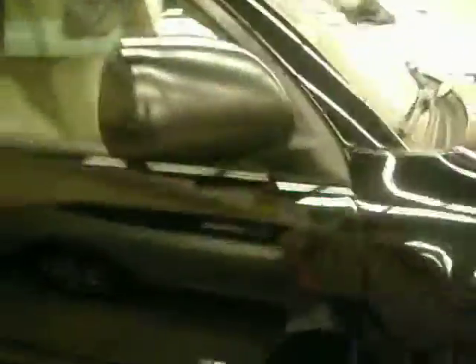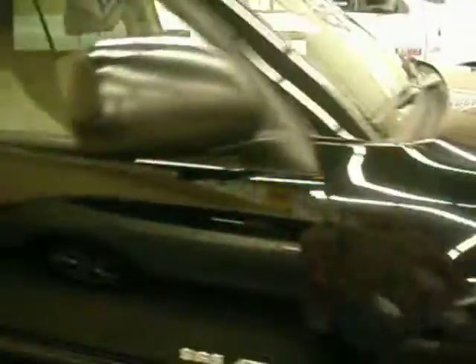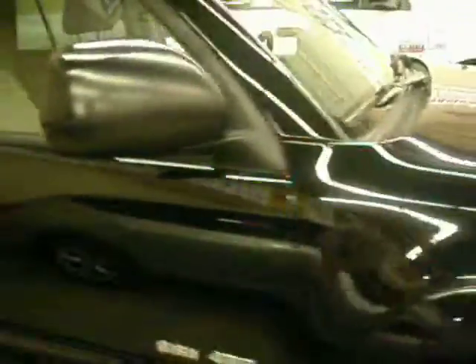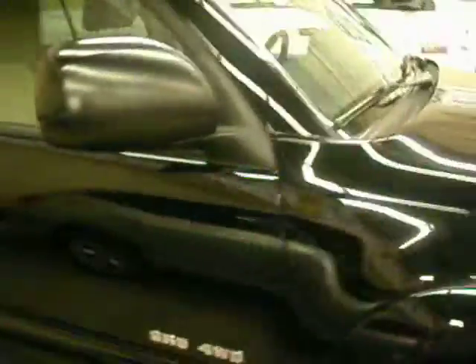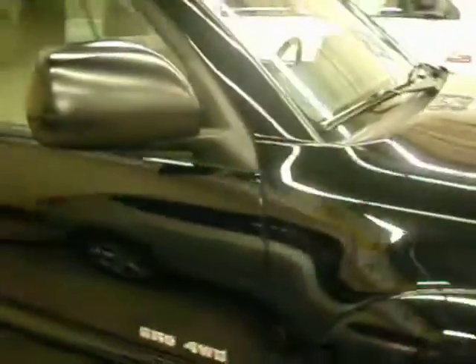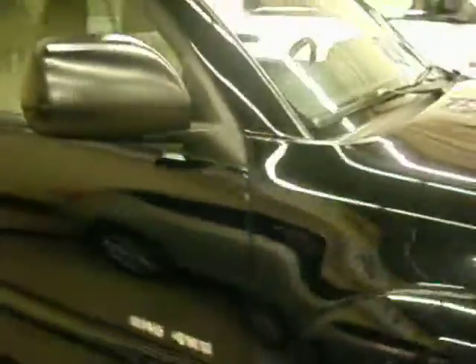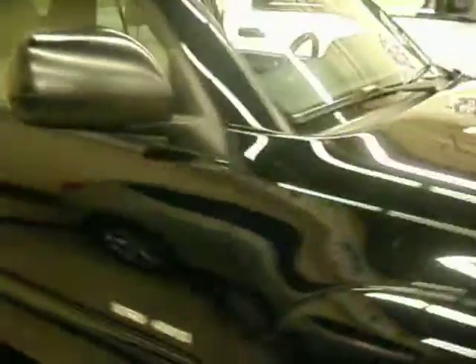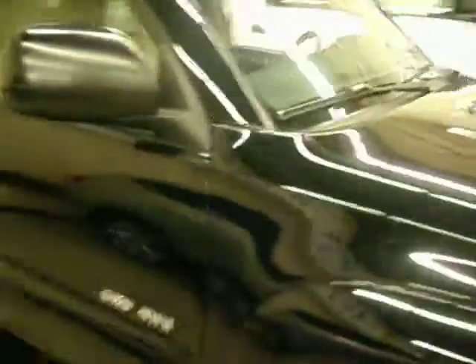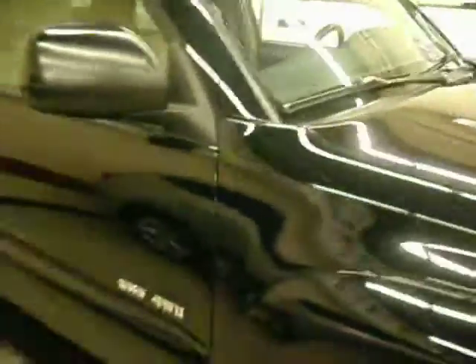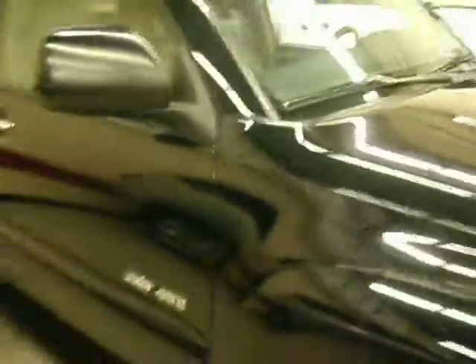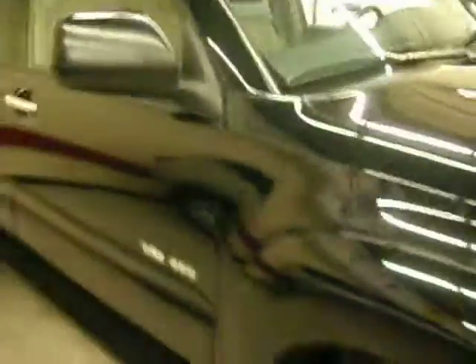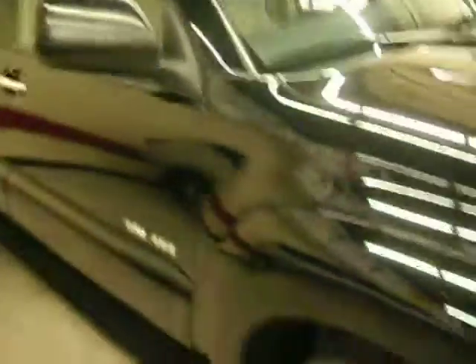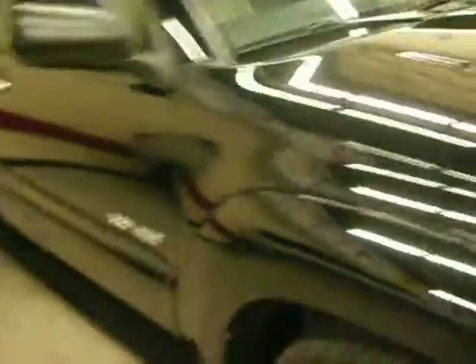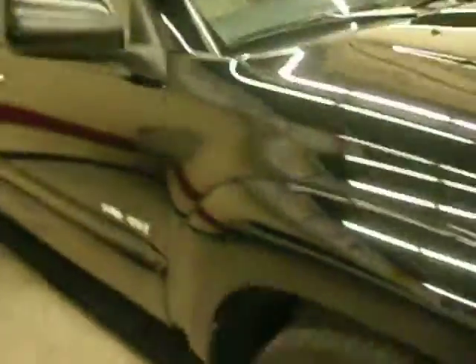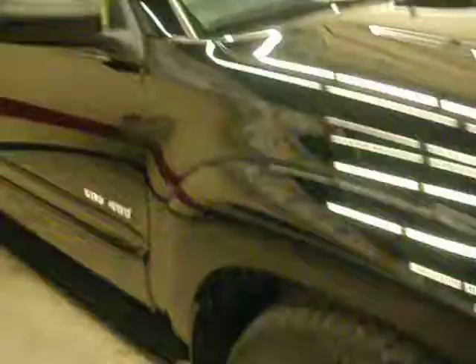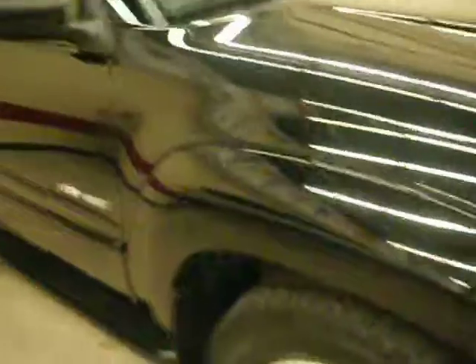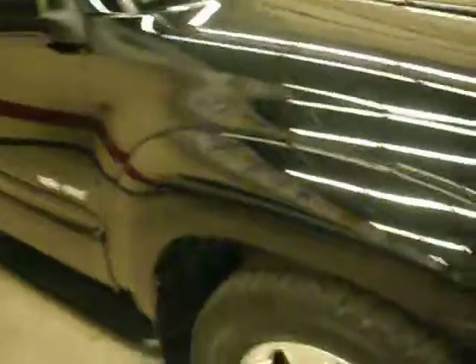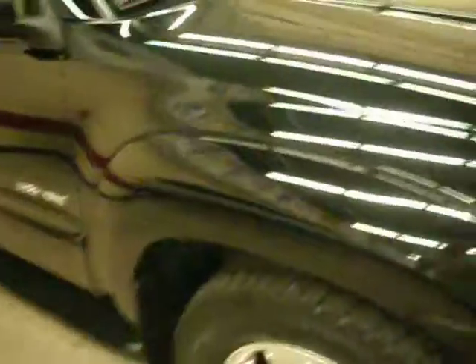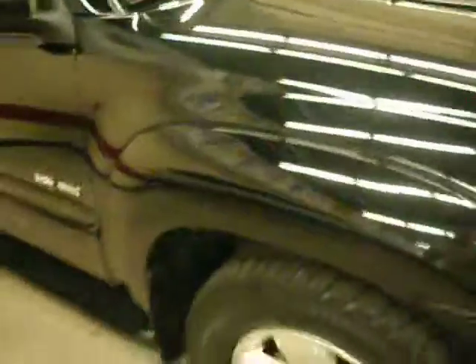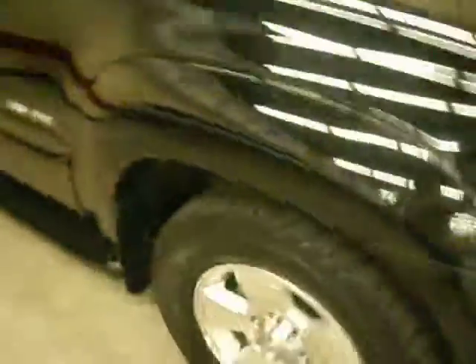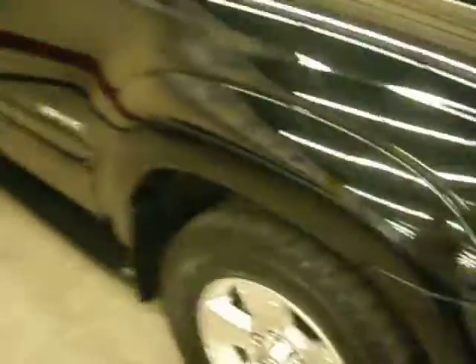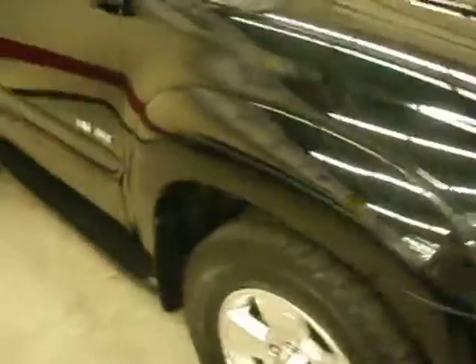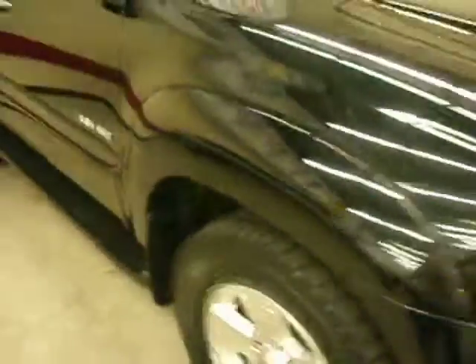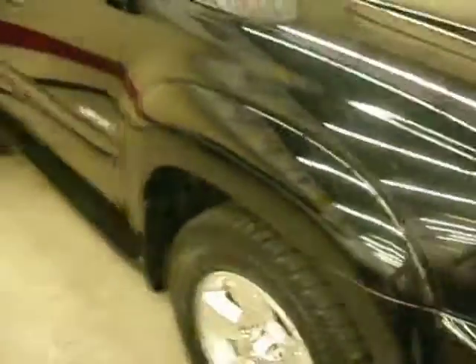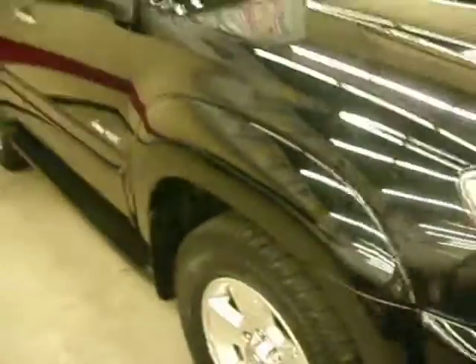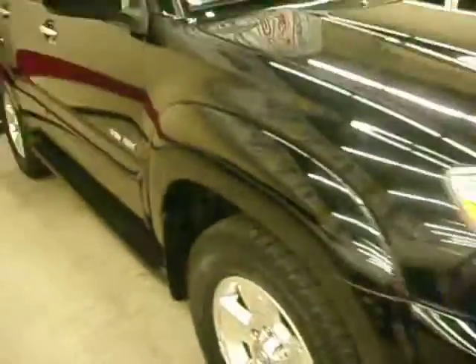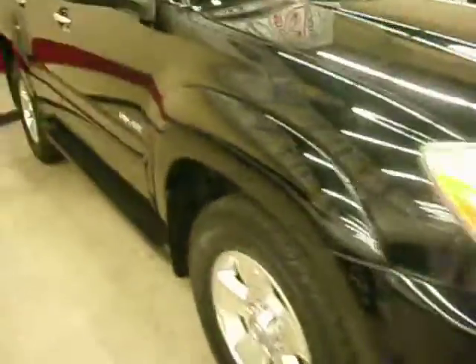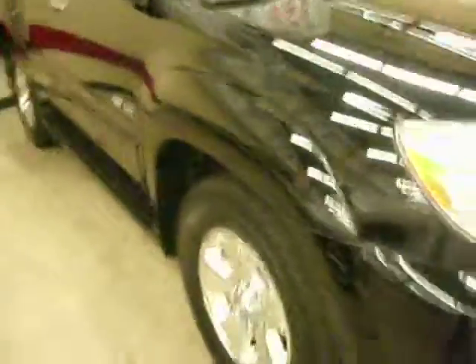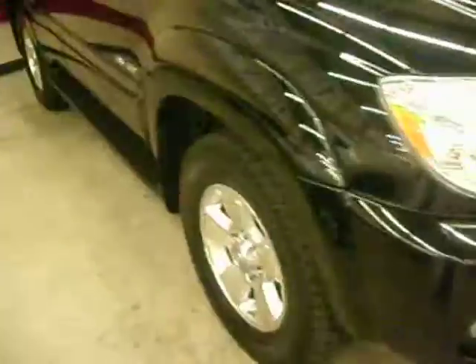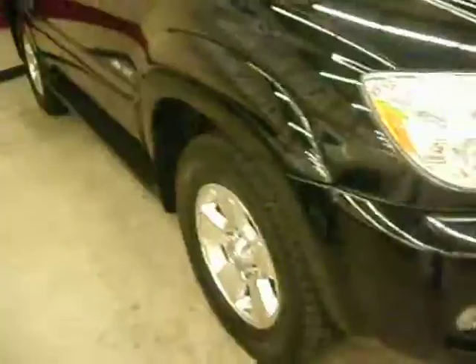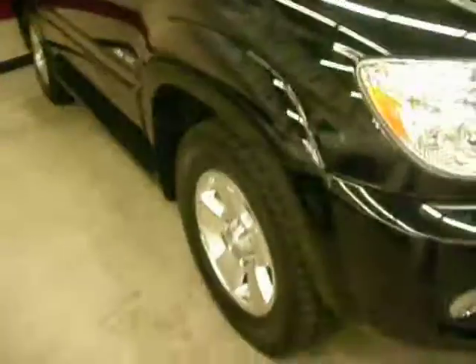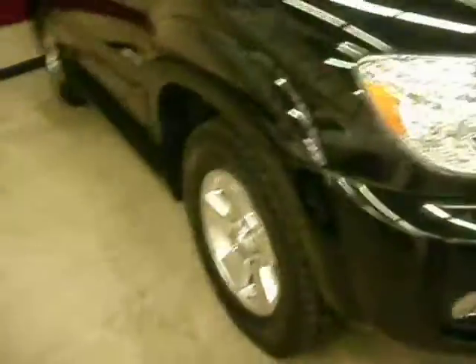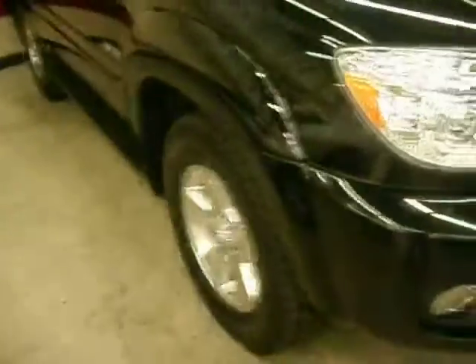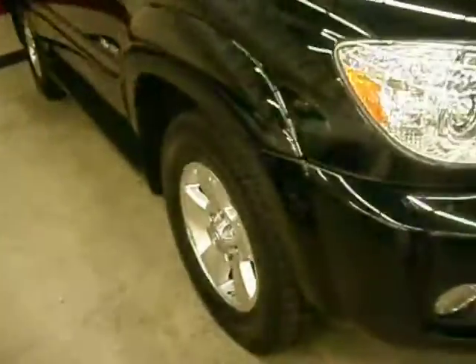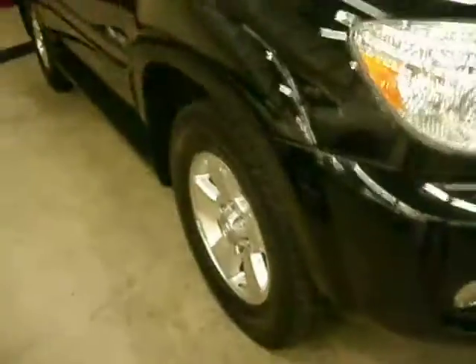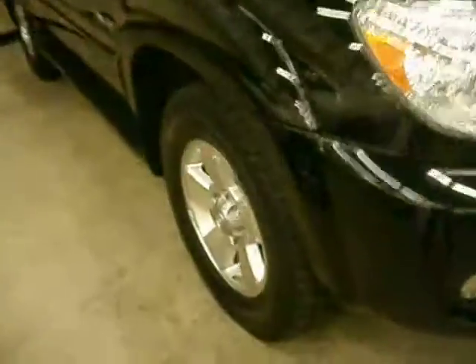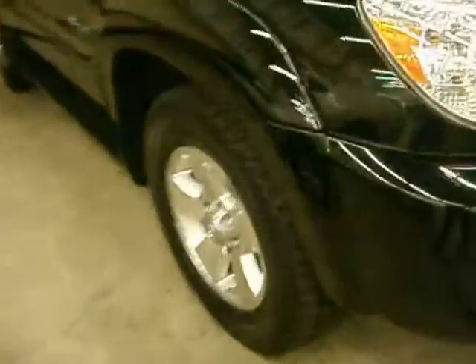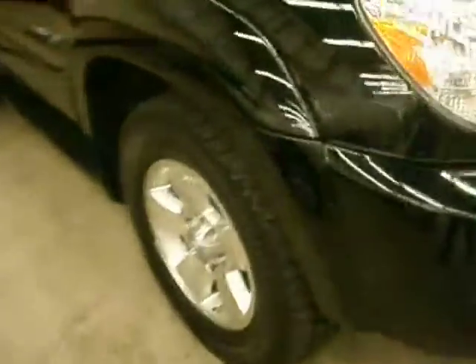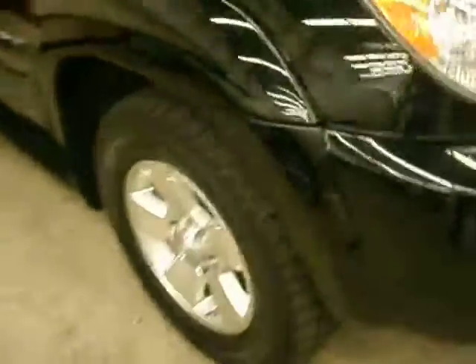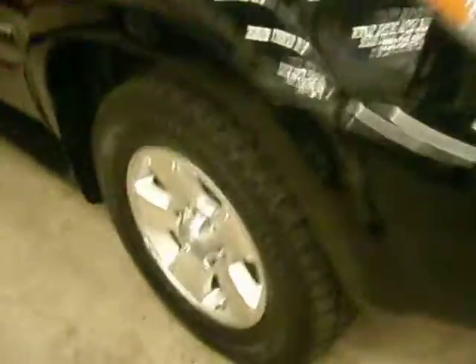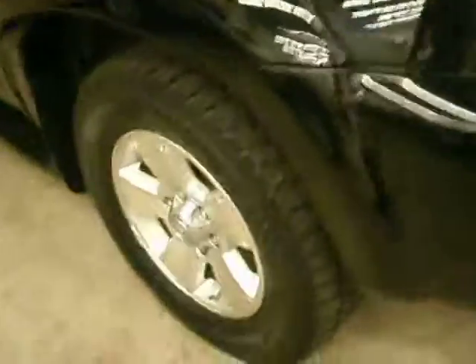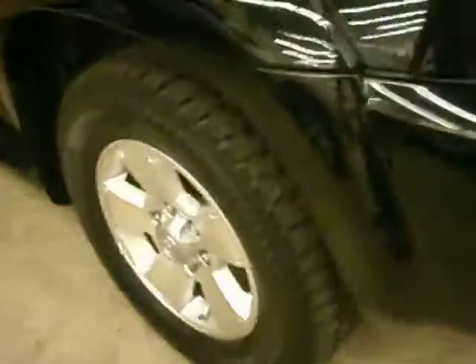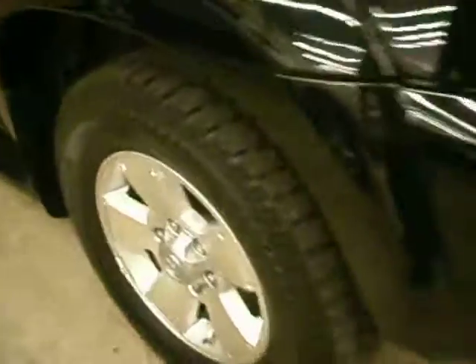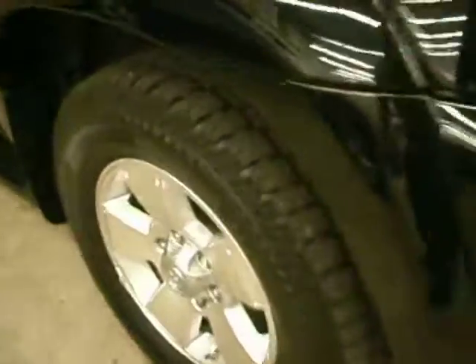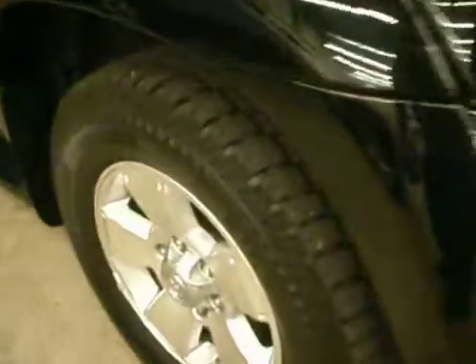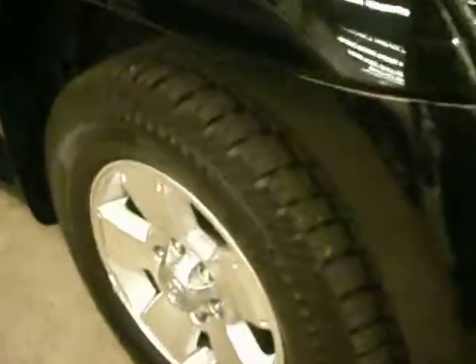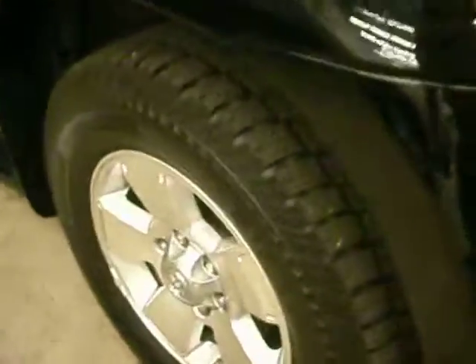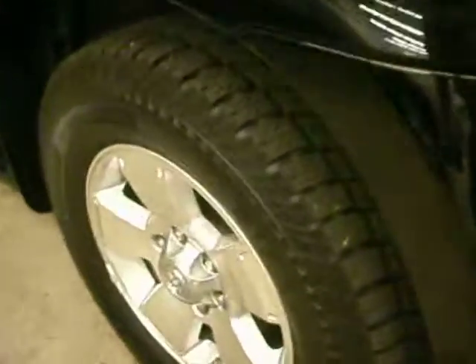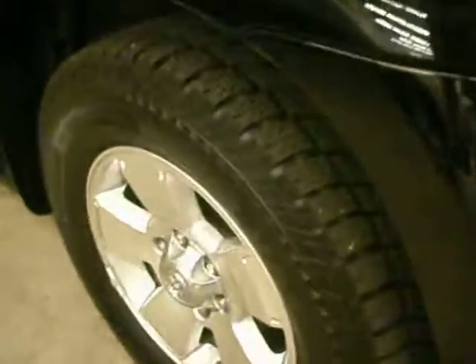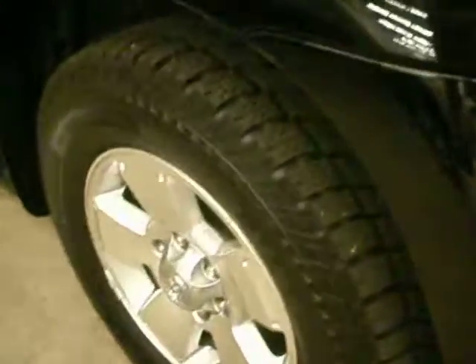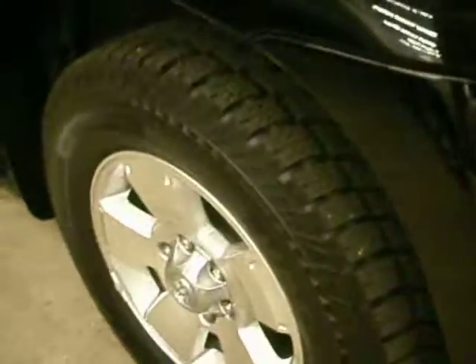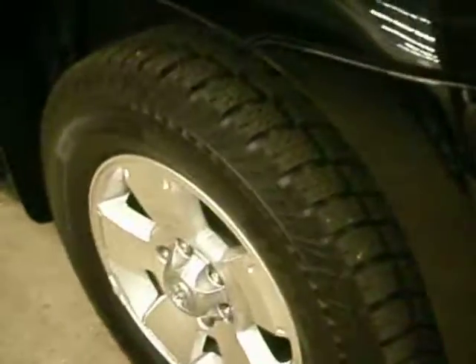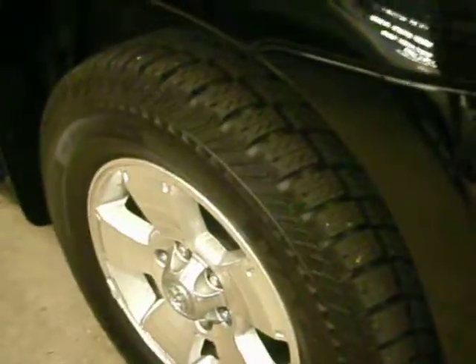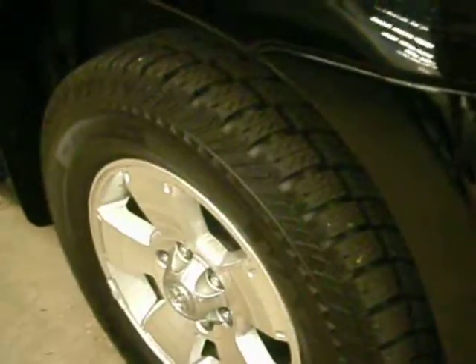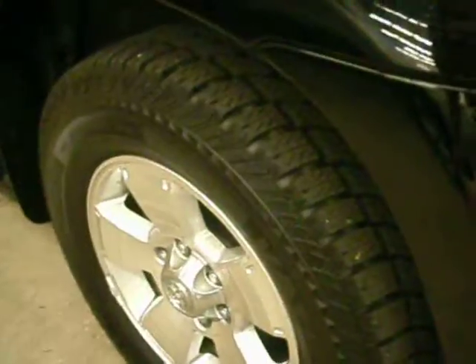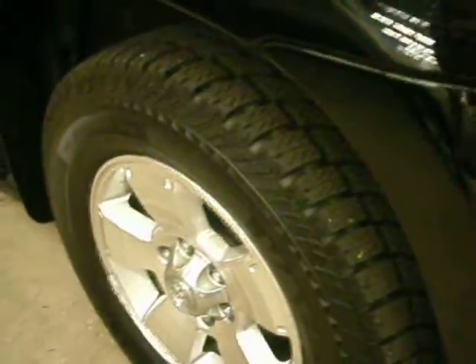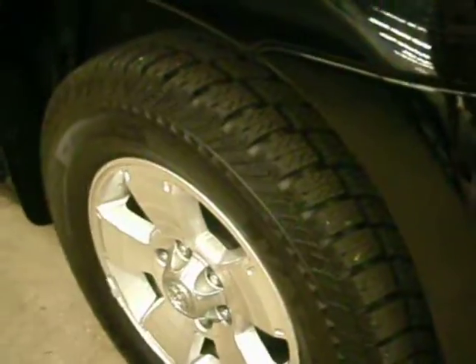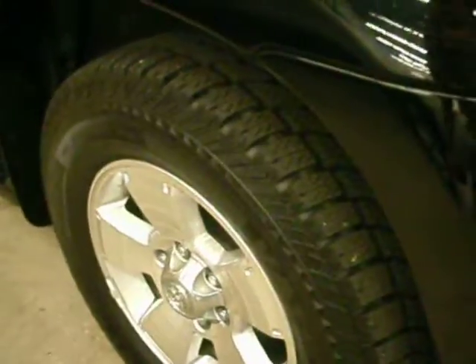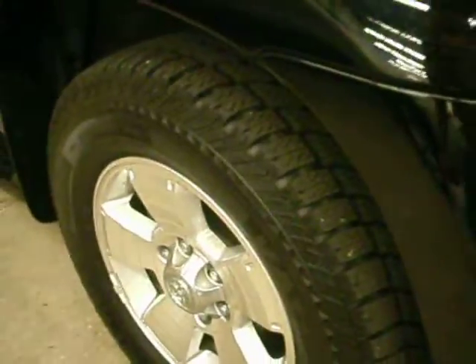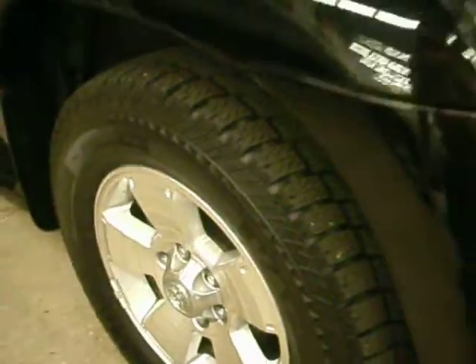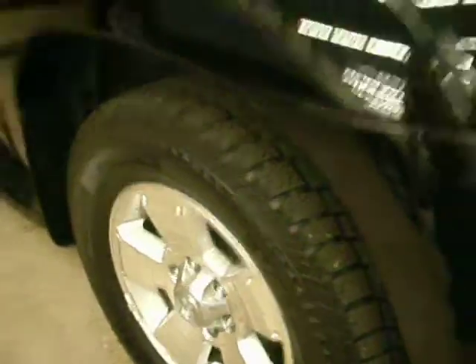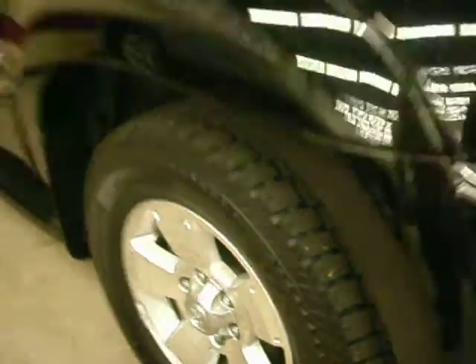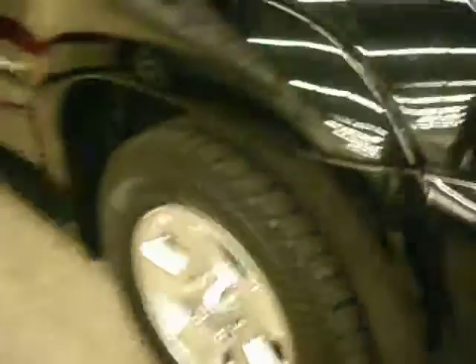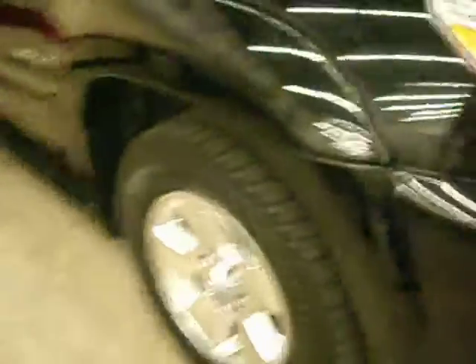This is a real nice one. You can see the tires are in very good shape.